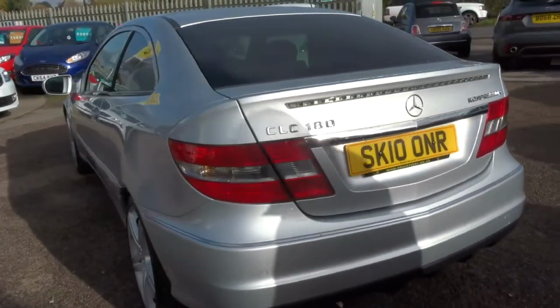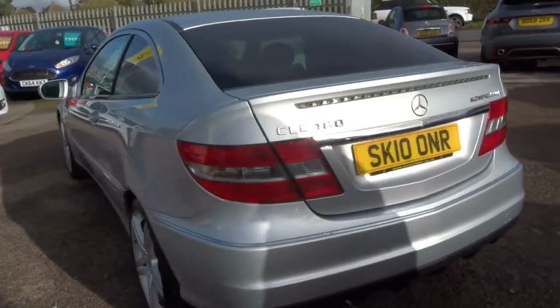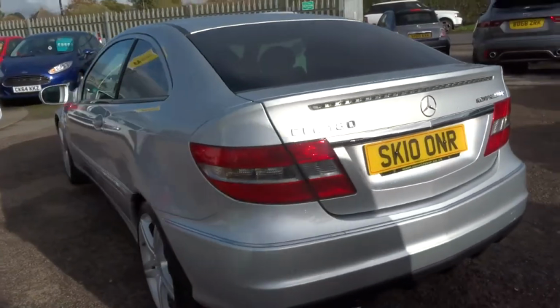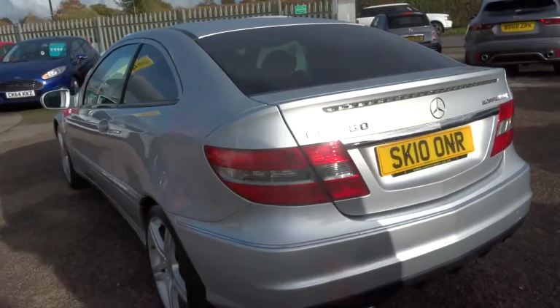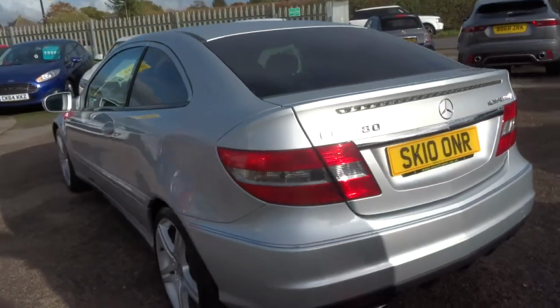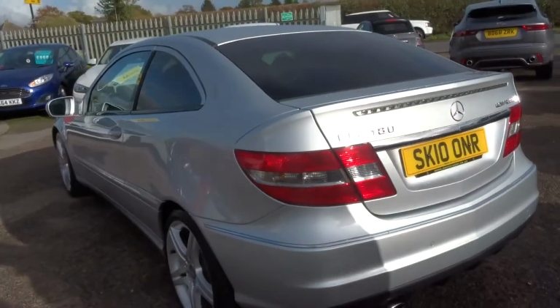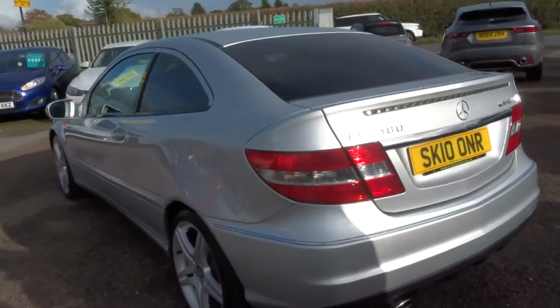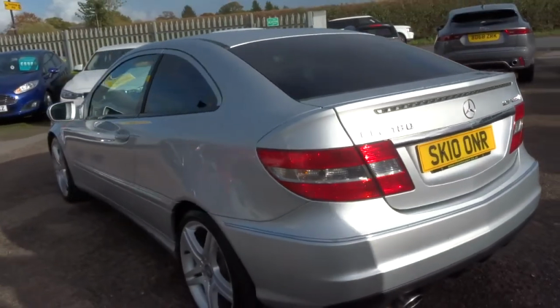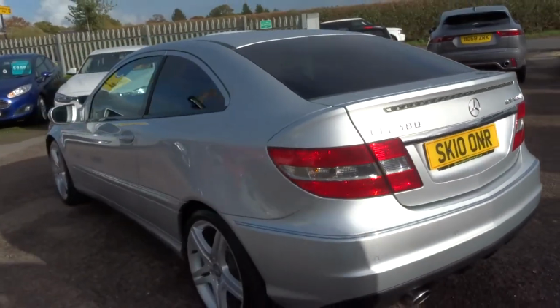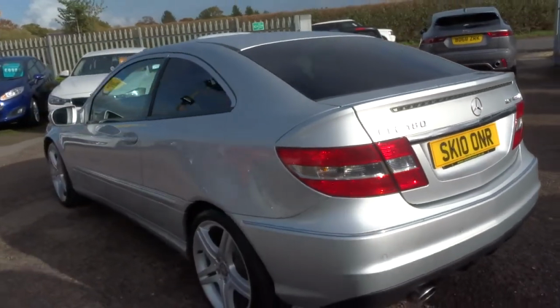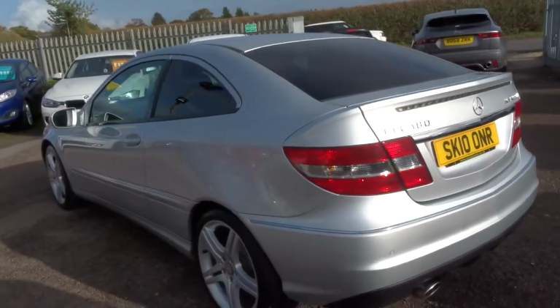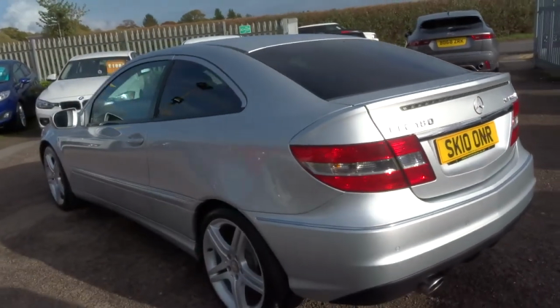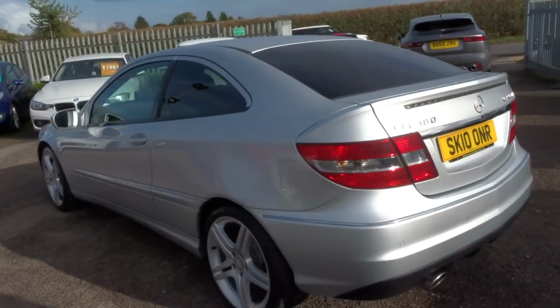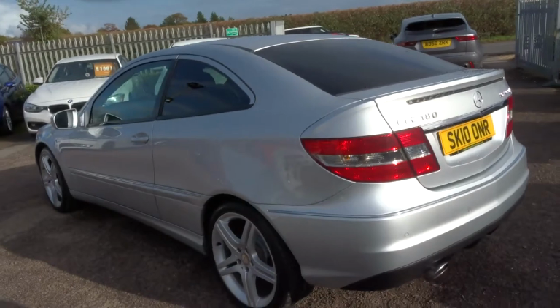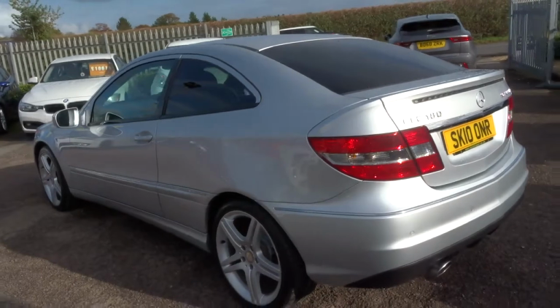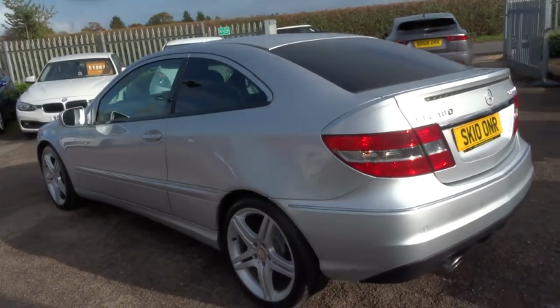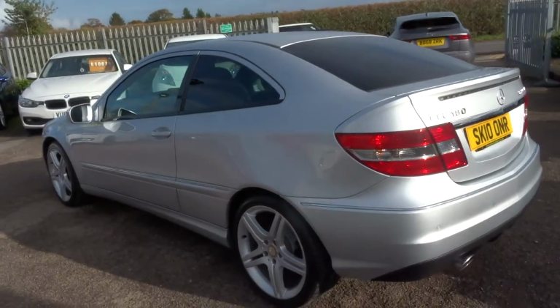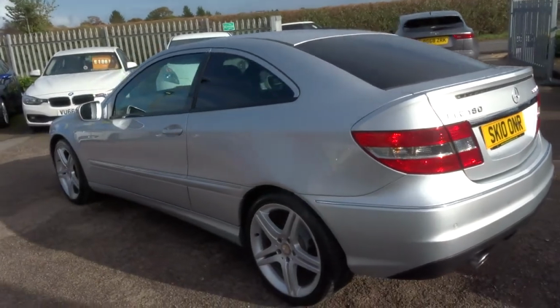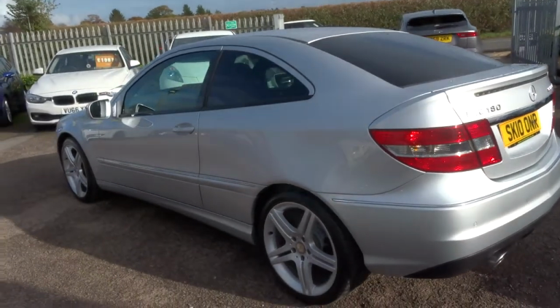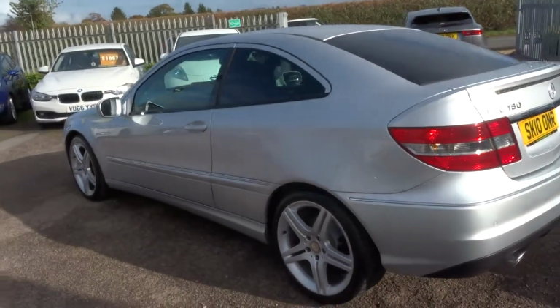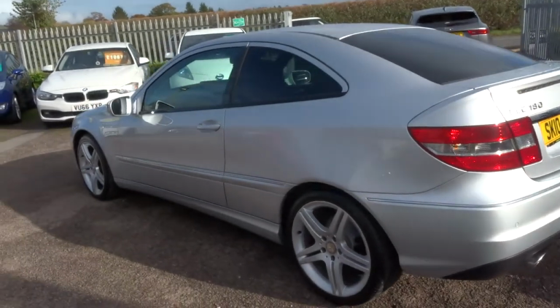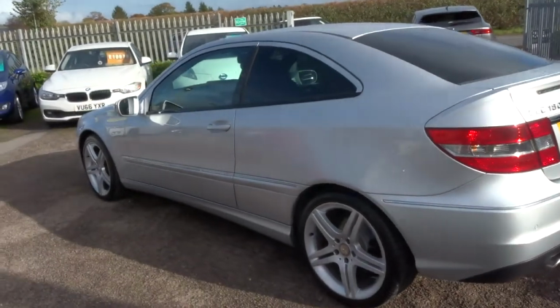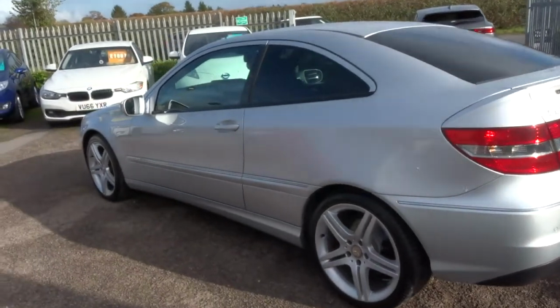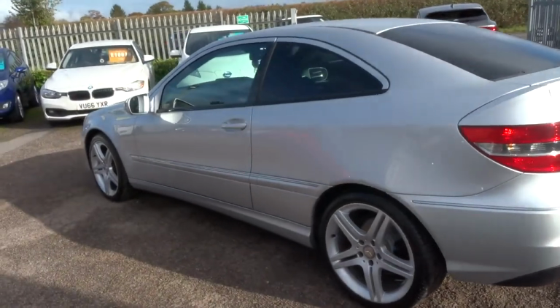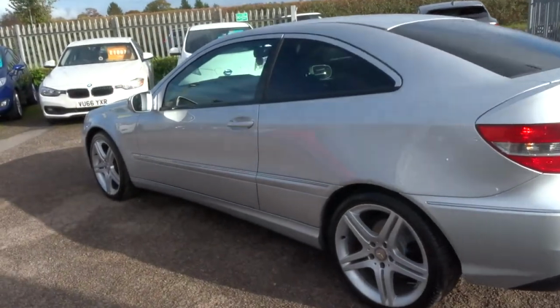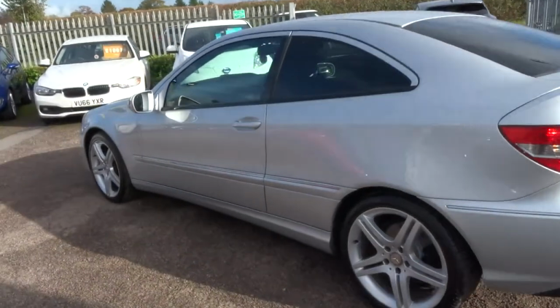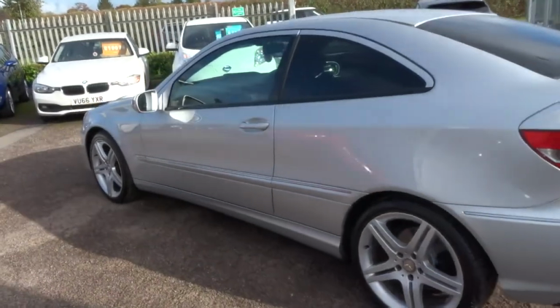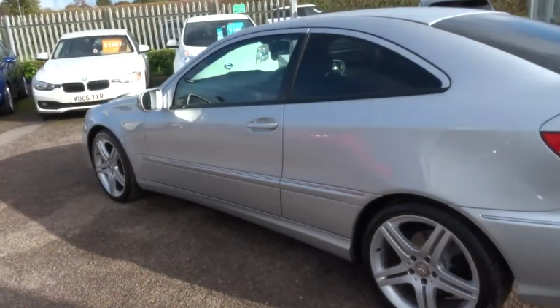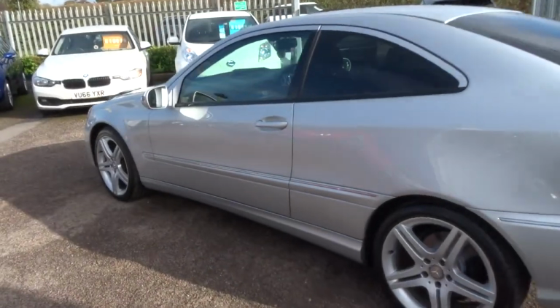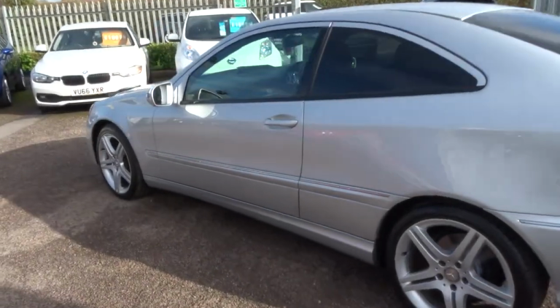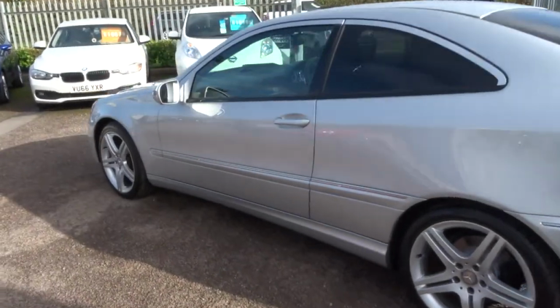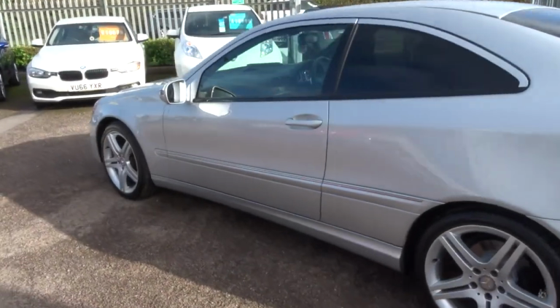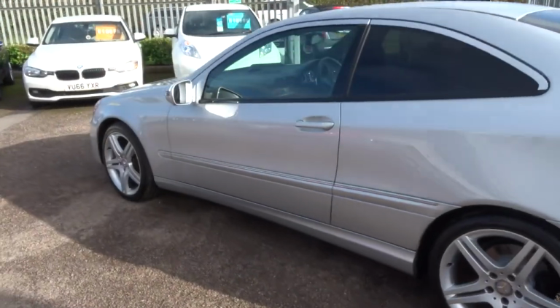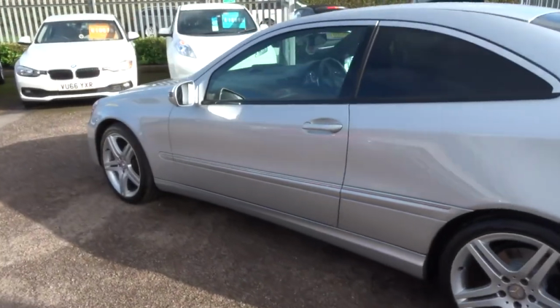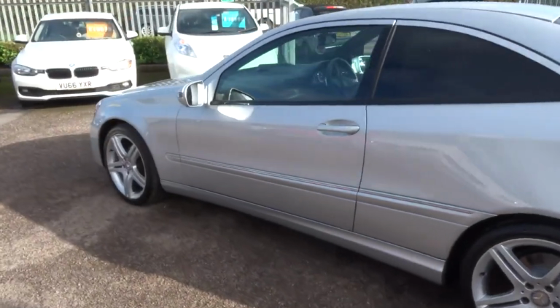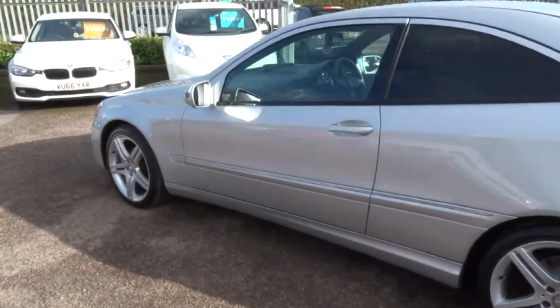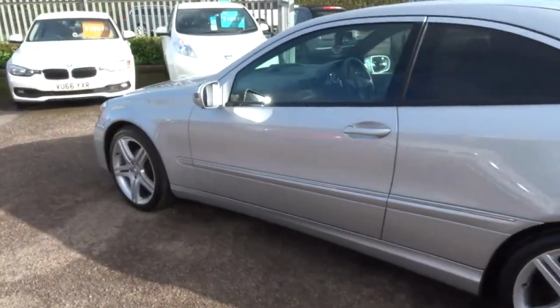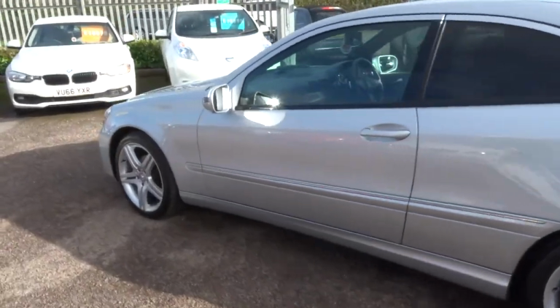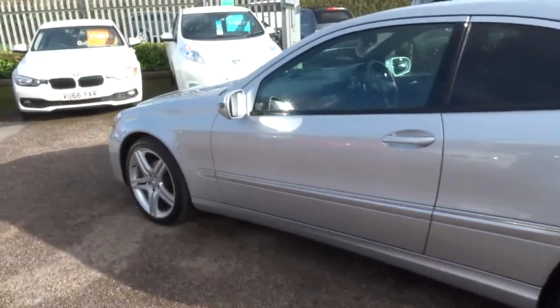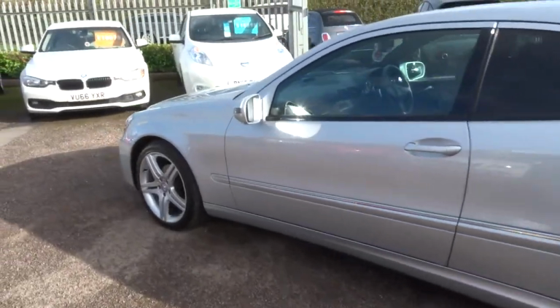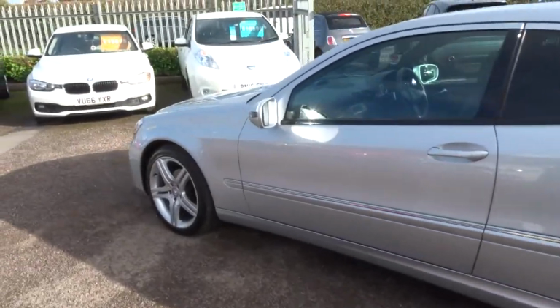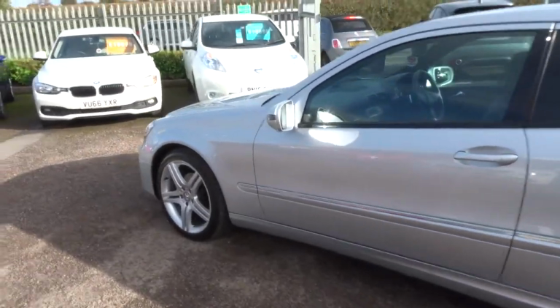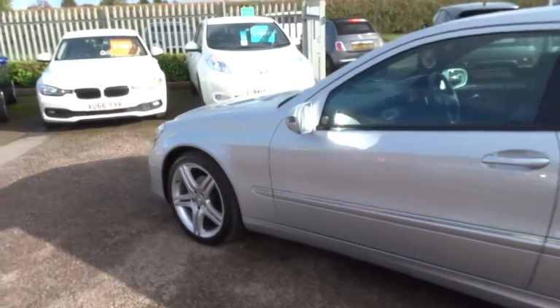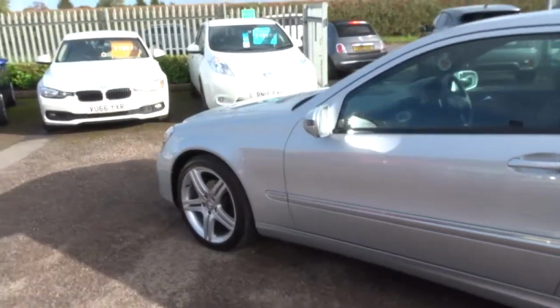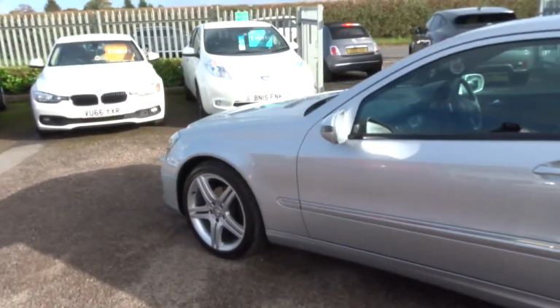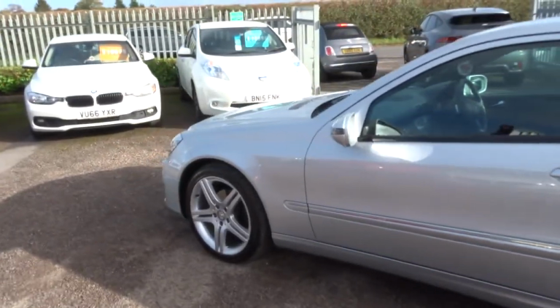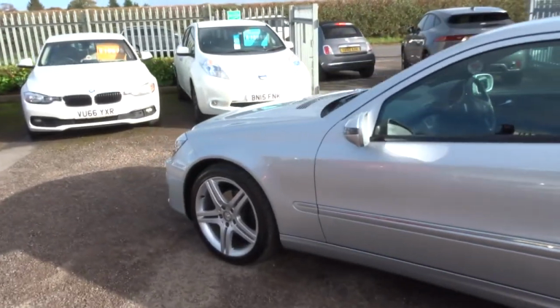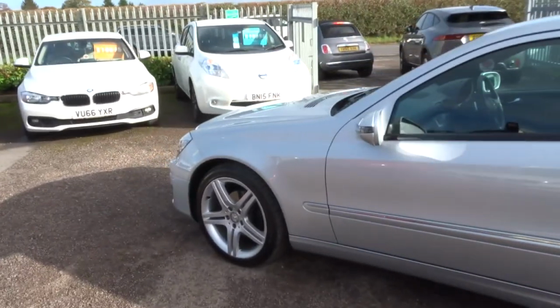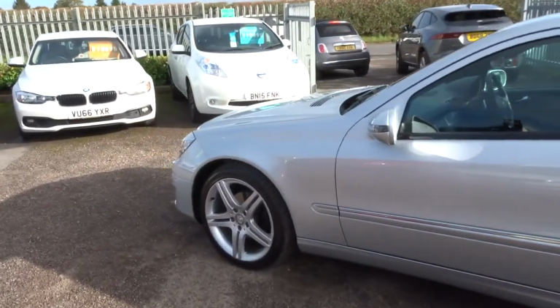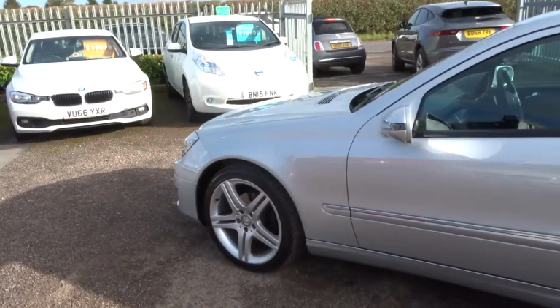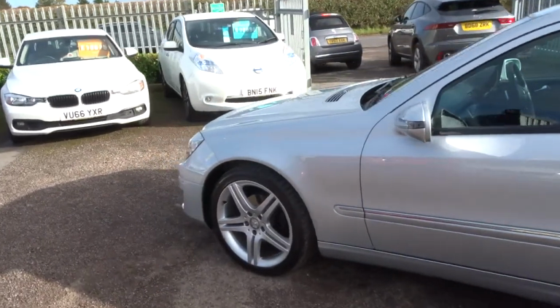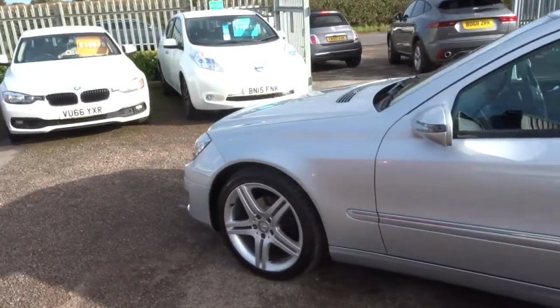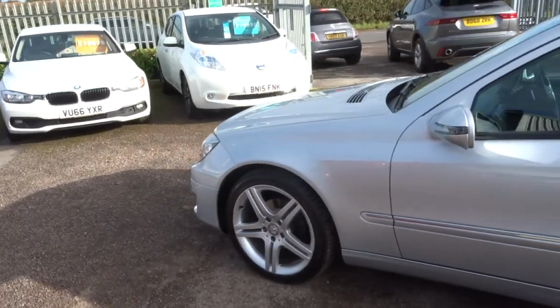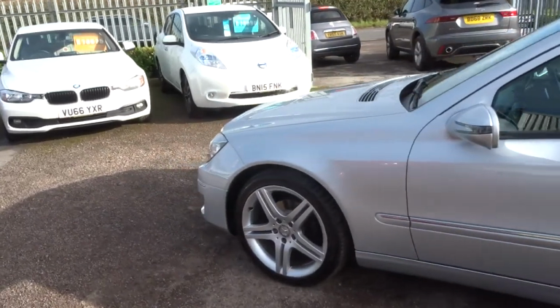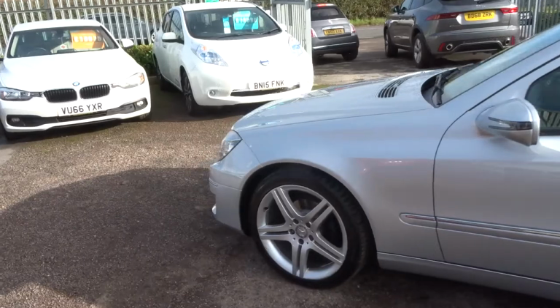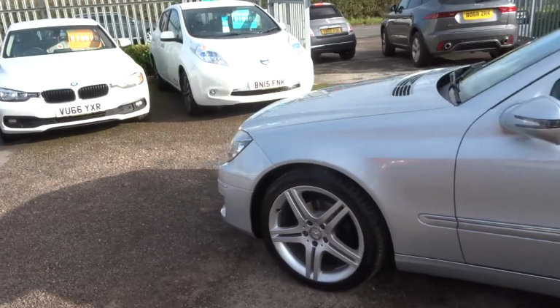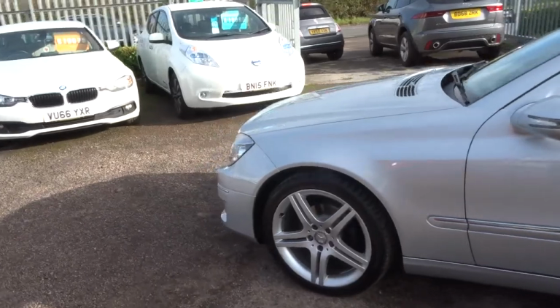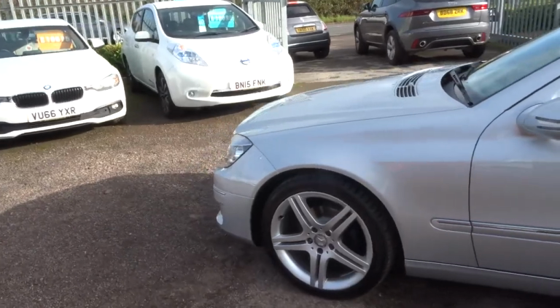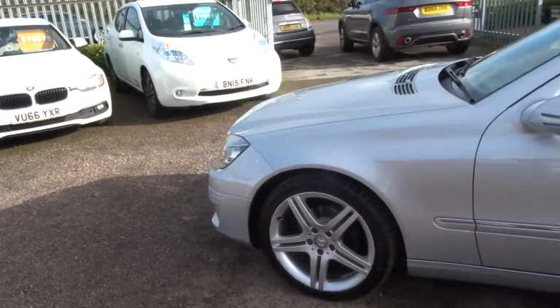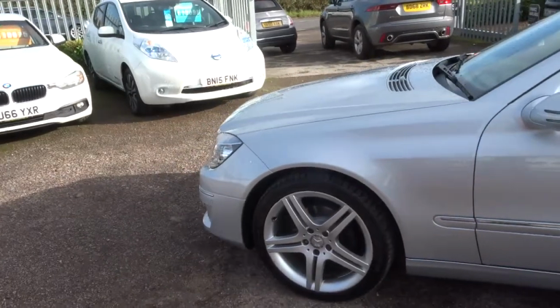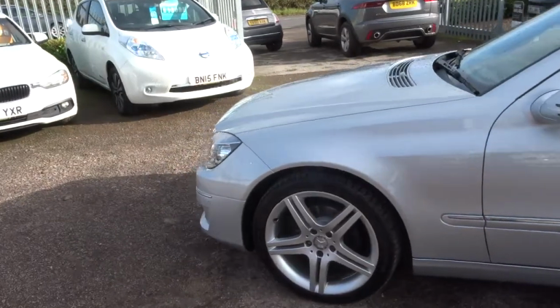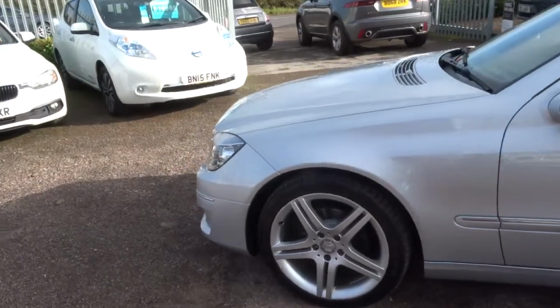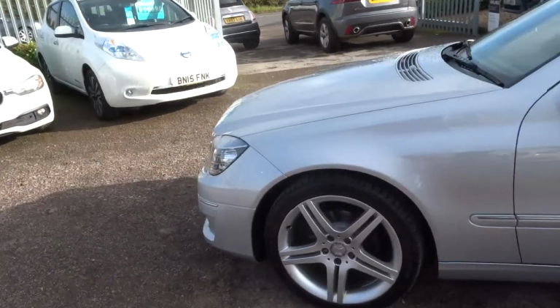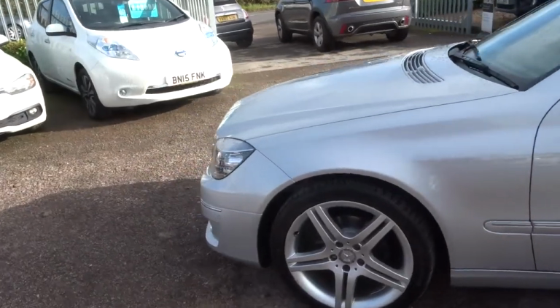I'd recommend having a look at the spec underneath the photos and the video on the website at countrycar.co.uk, as there is plenty of it.